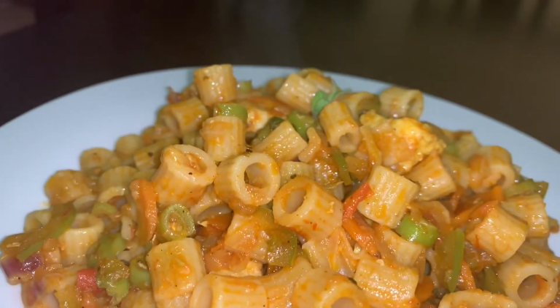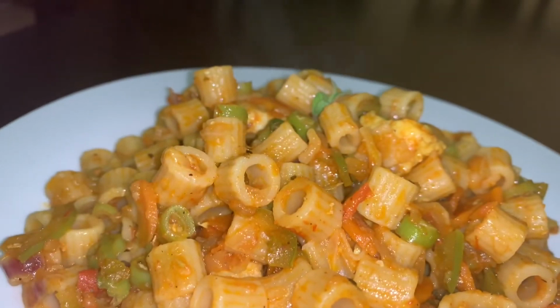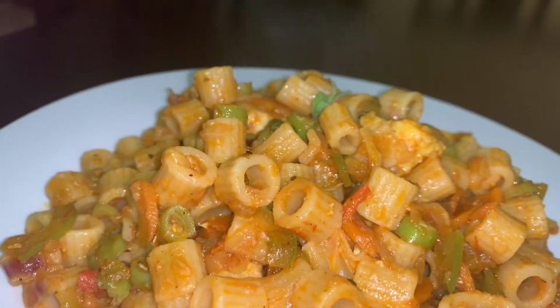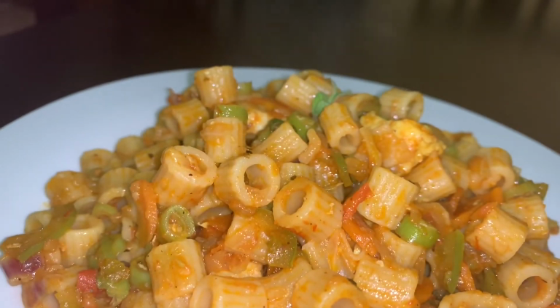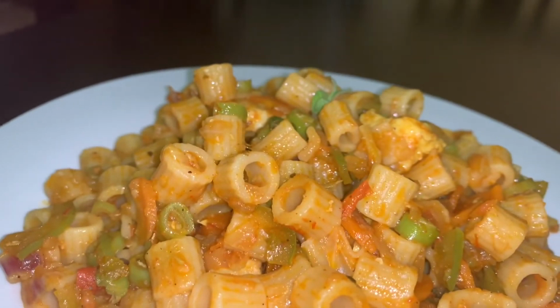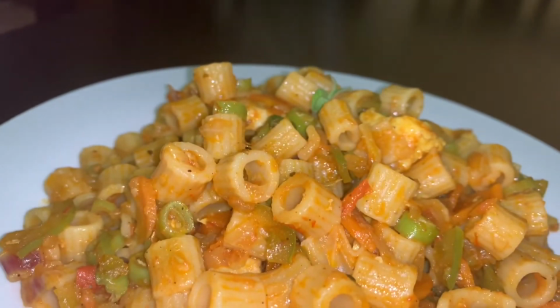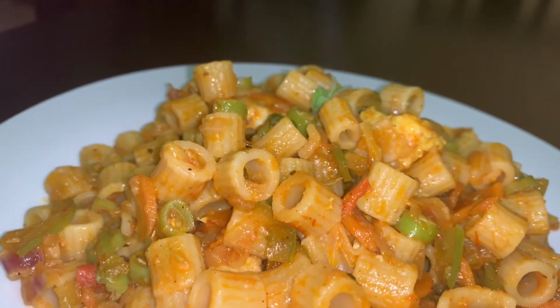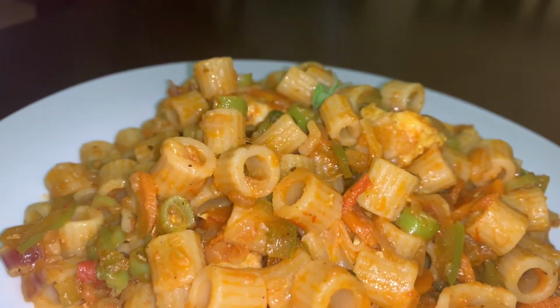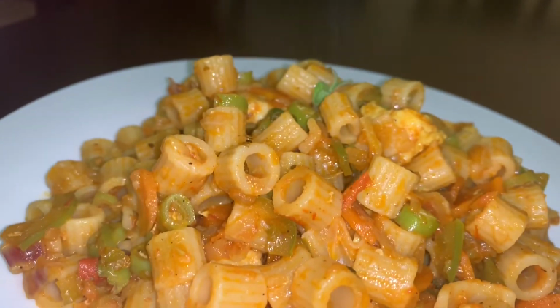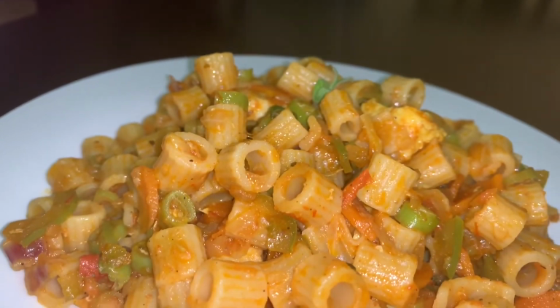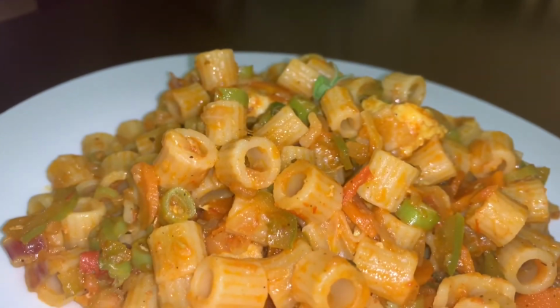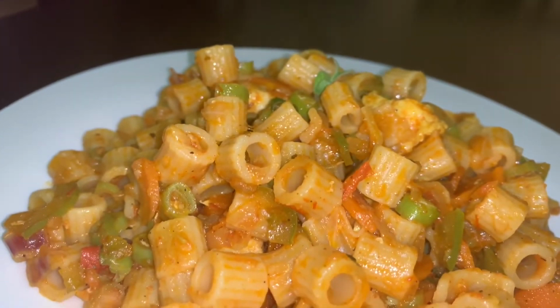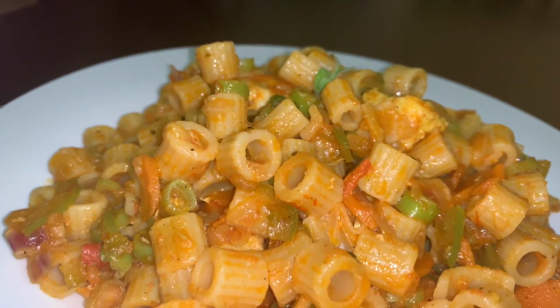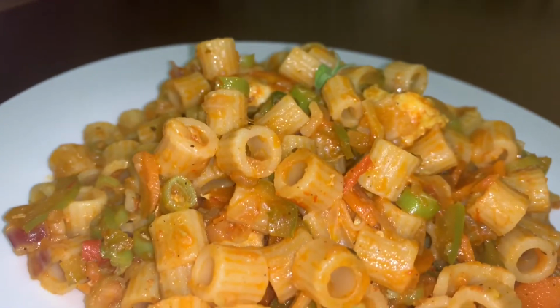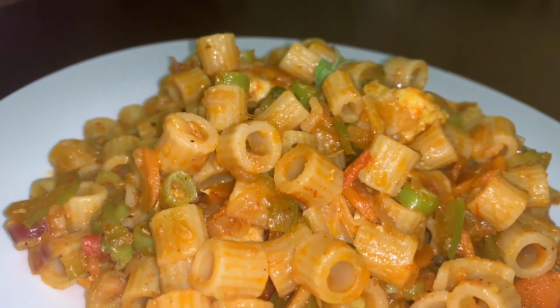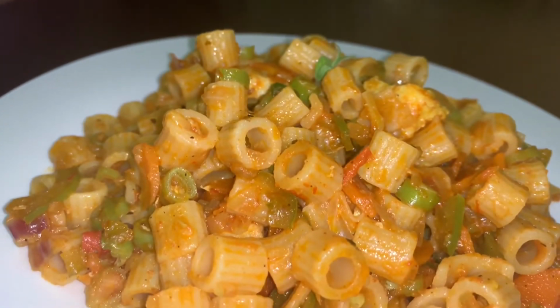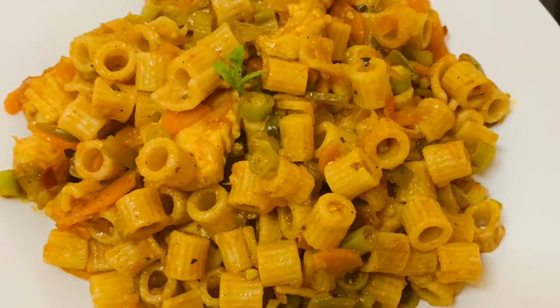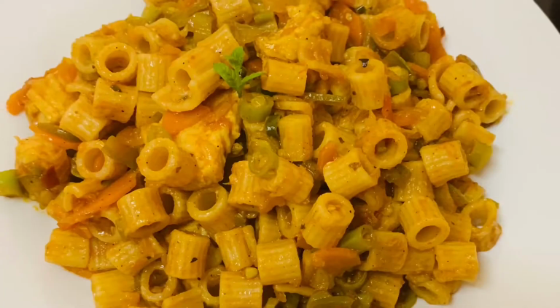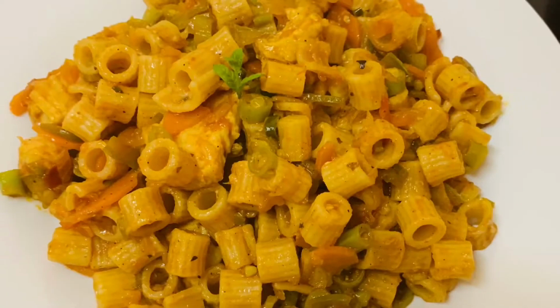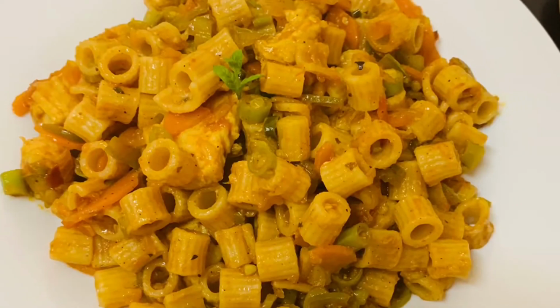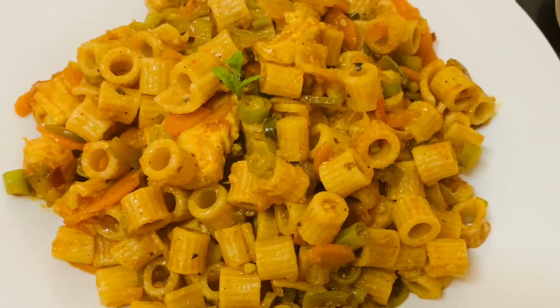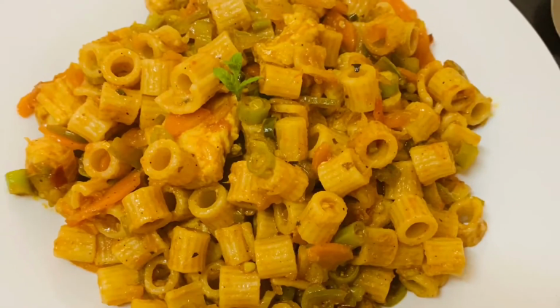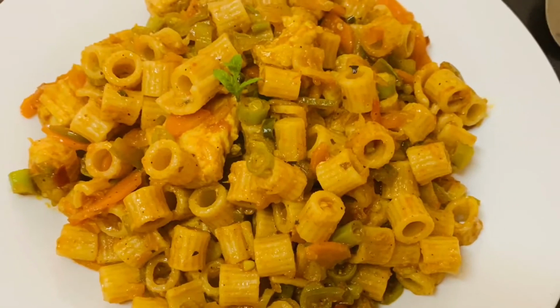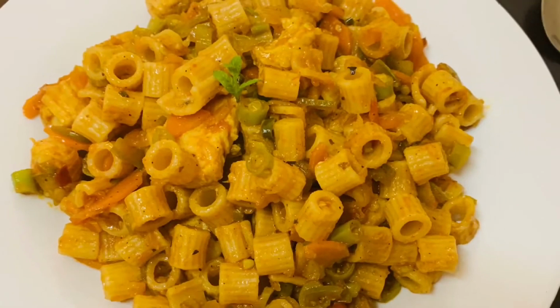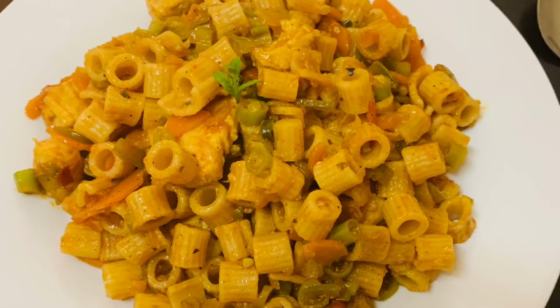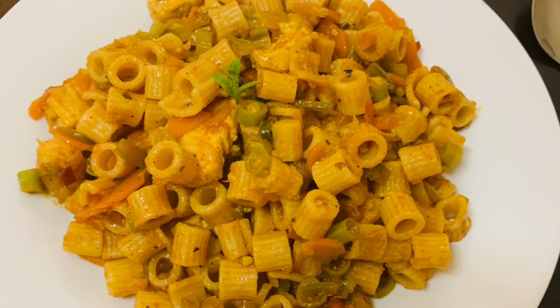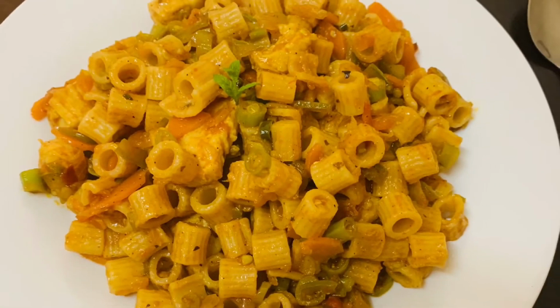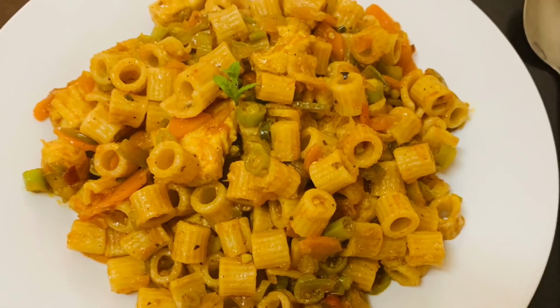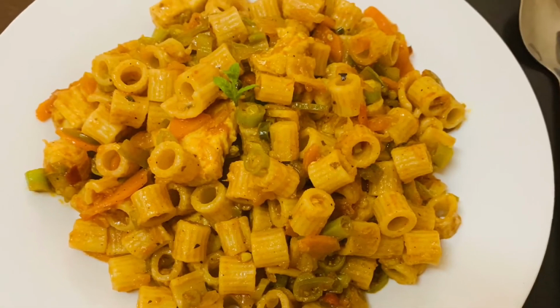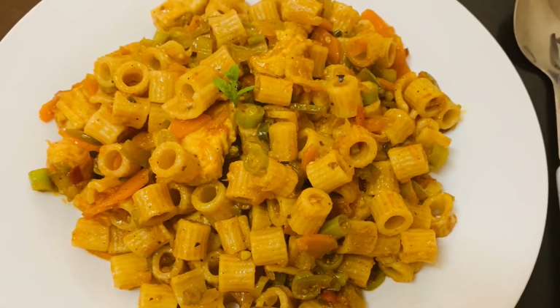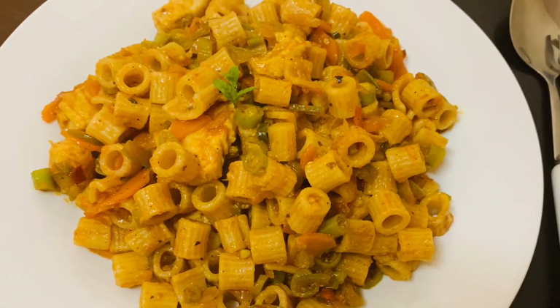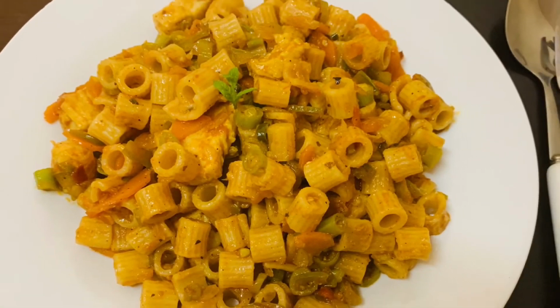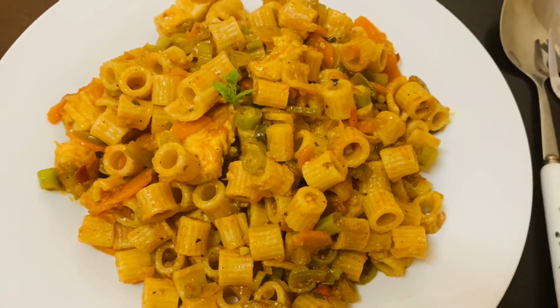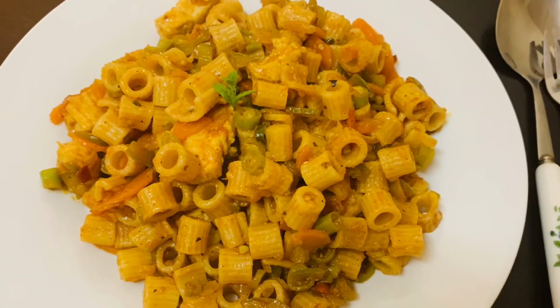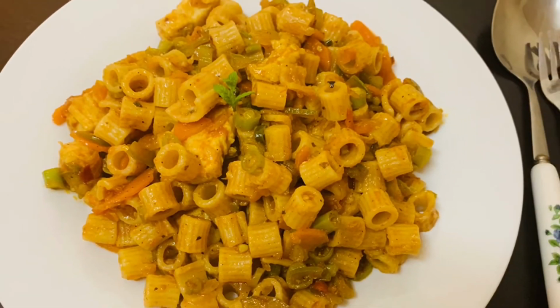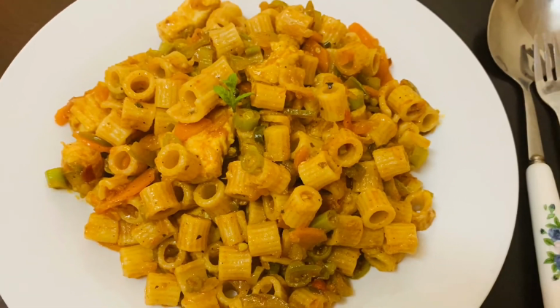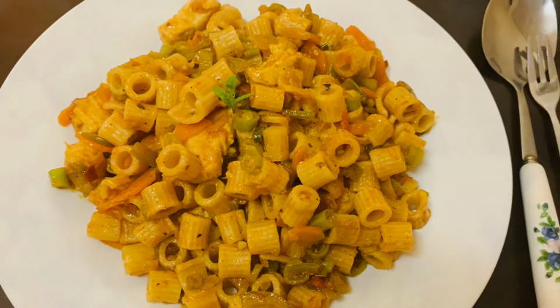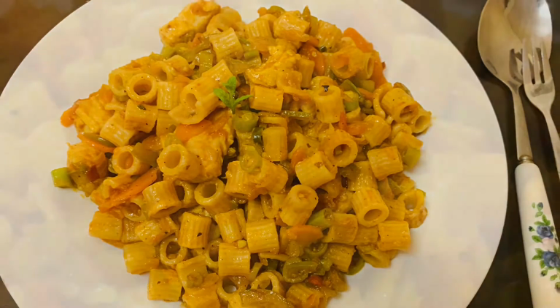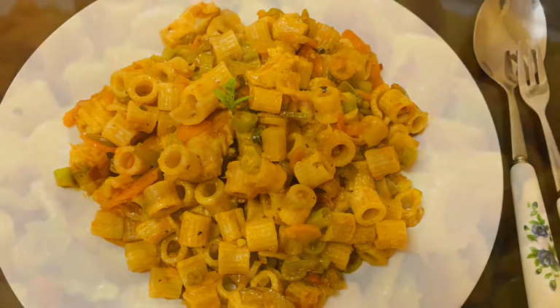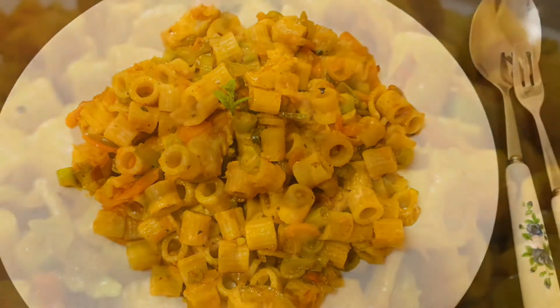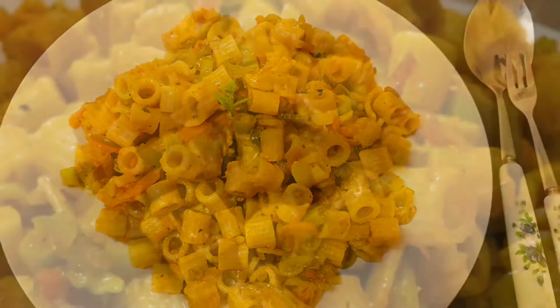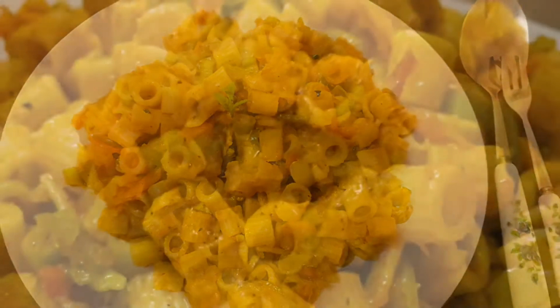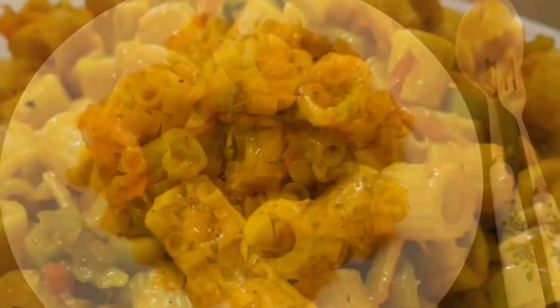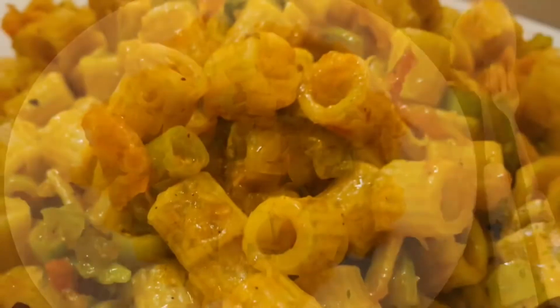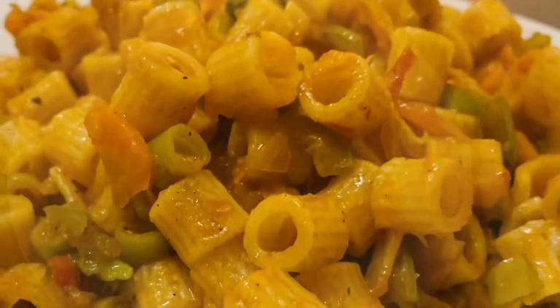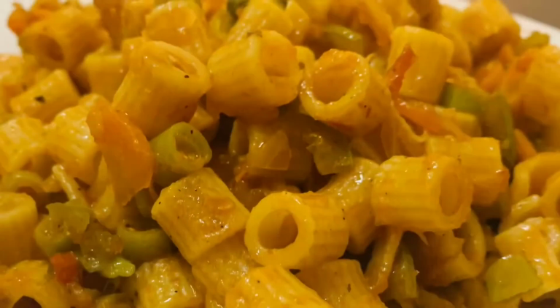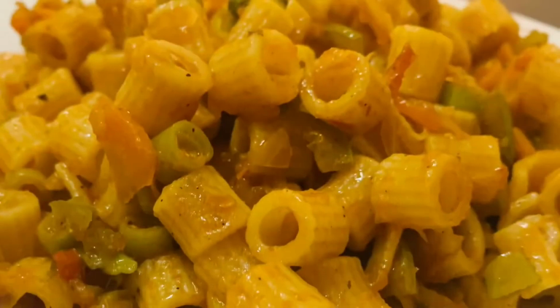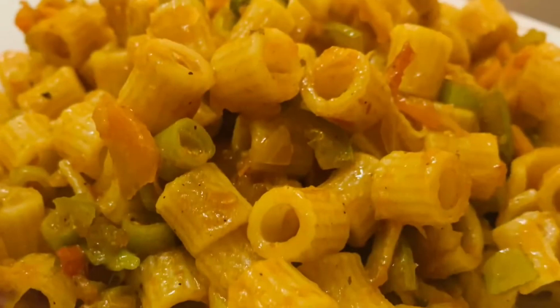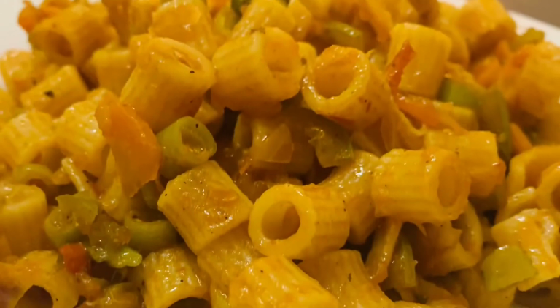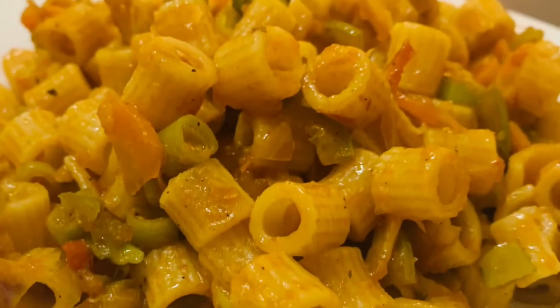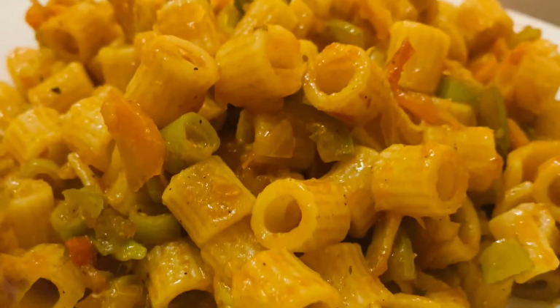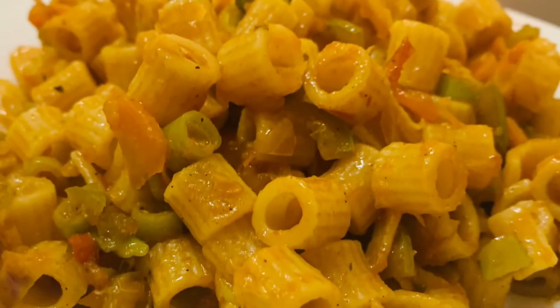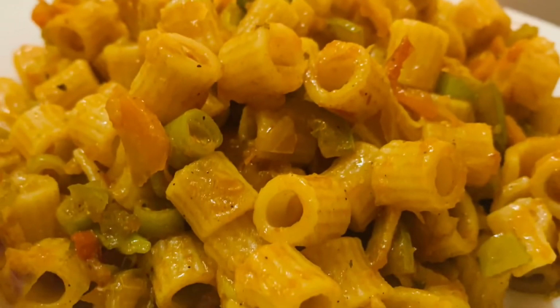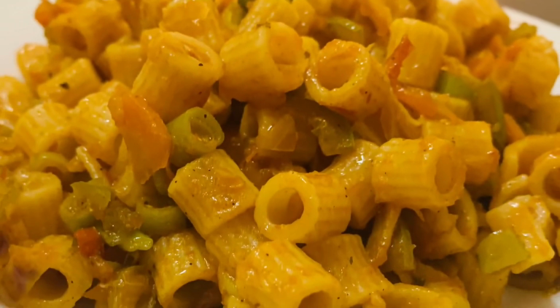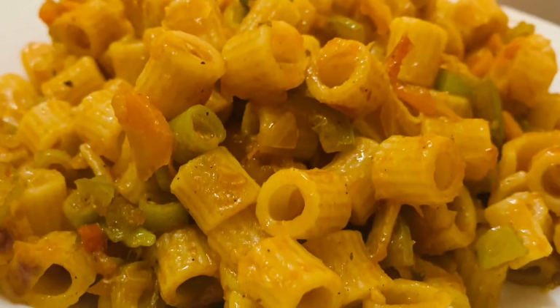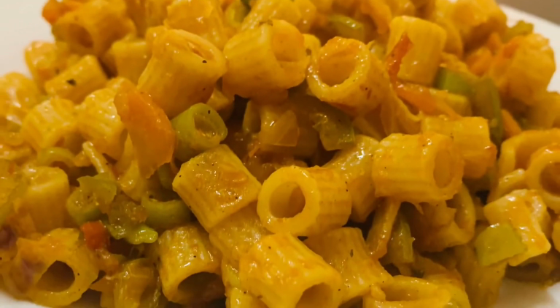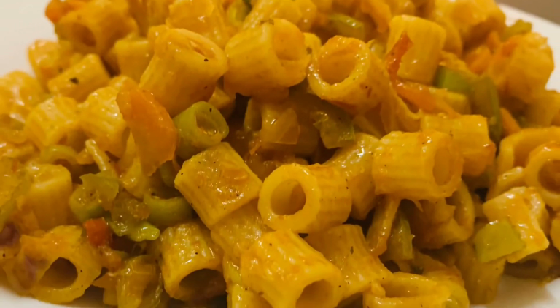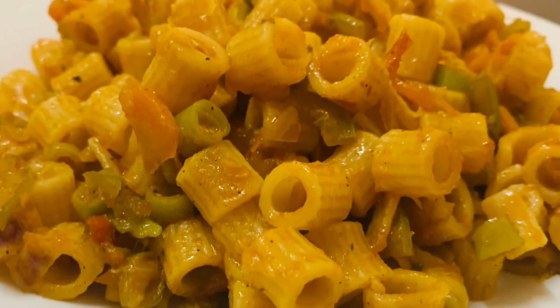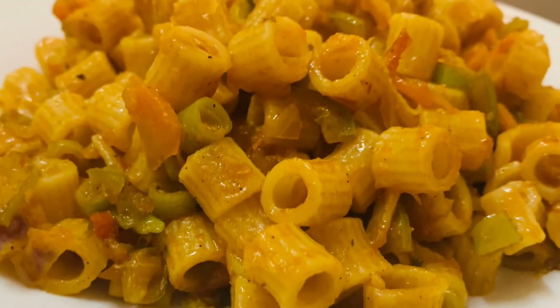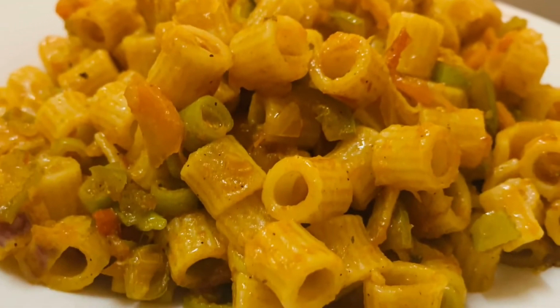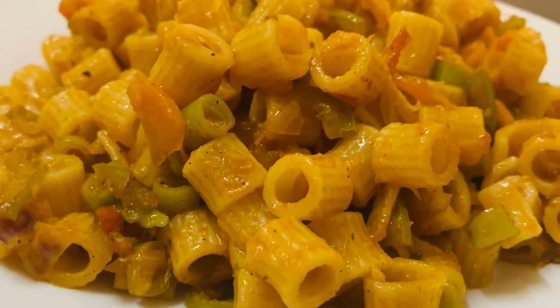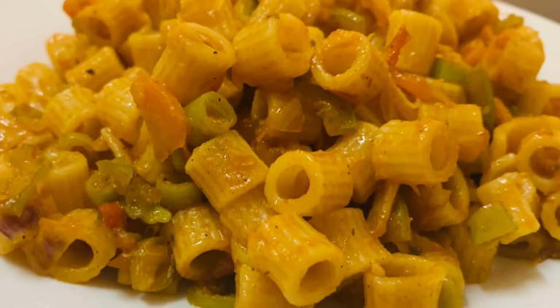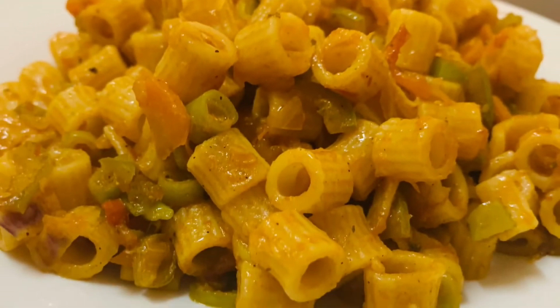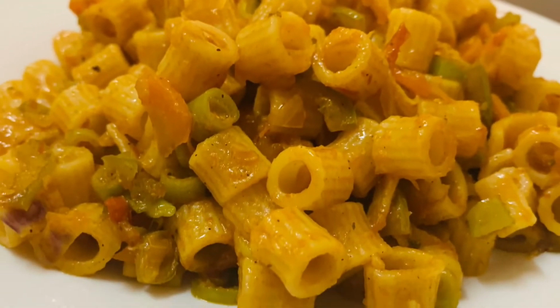Do try this recipe at home and enjoy it. Take care, bye.